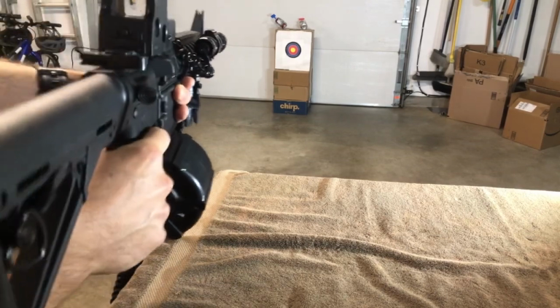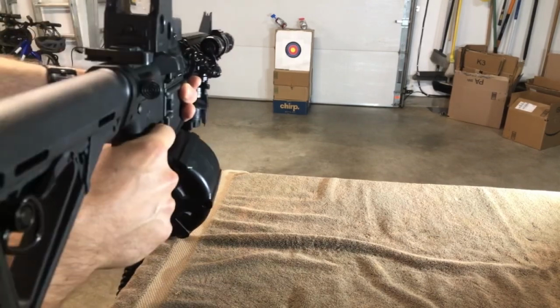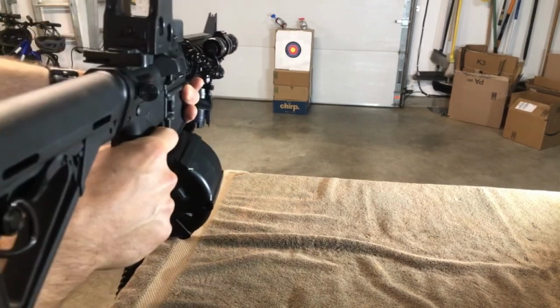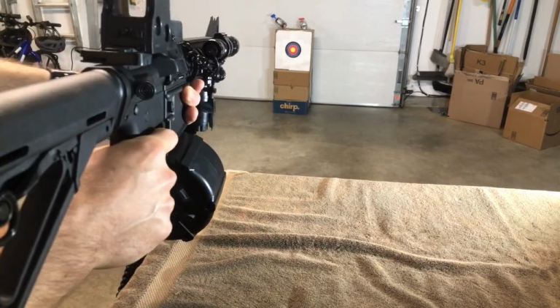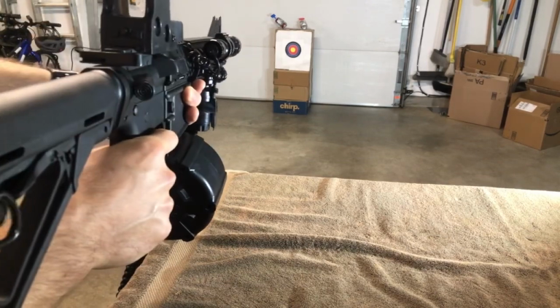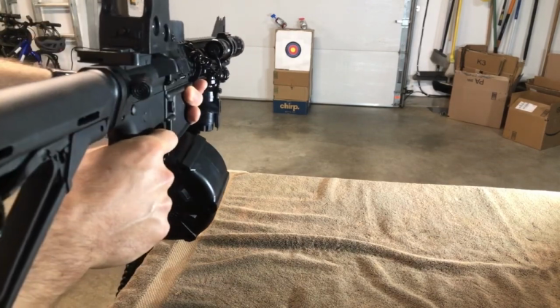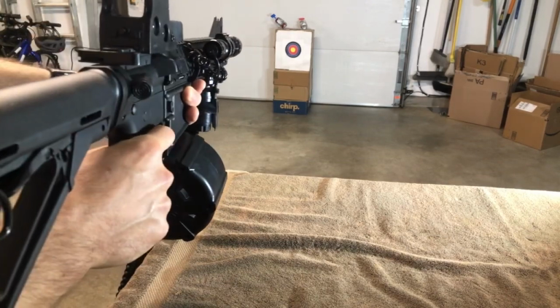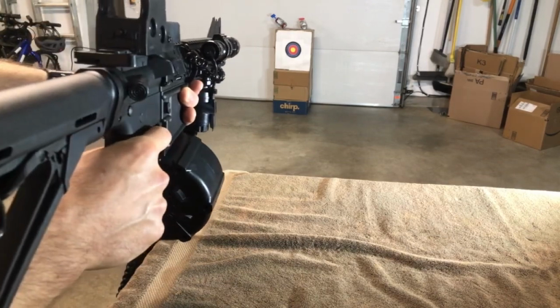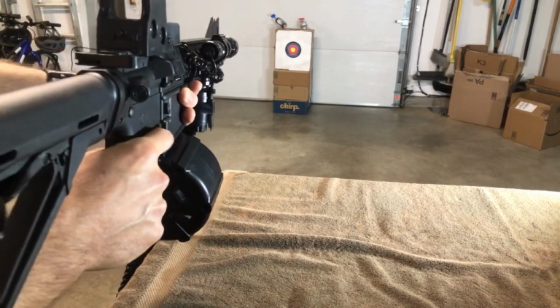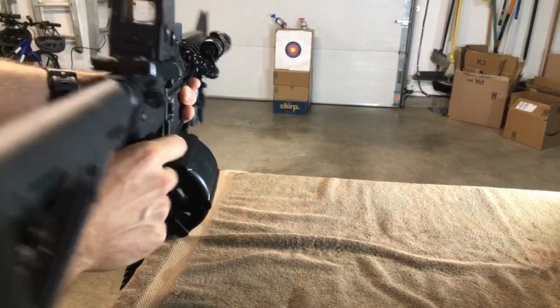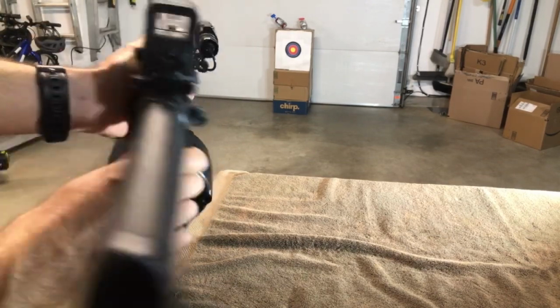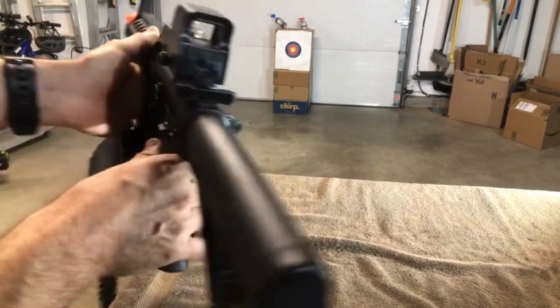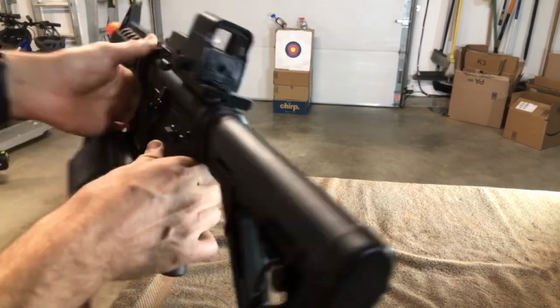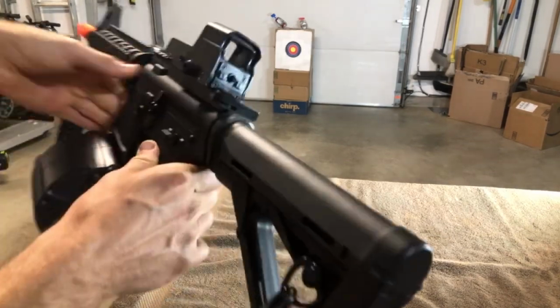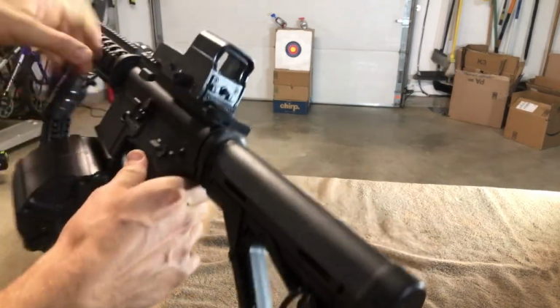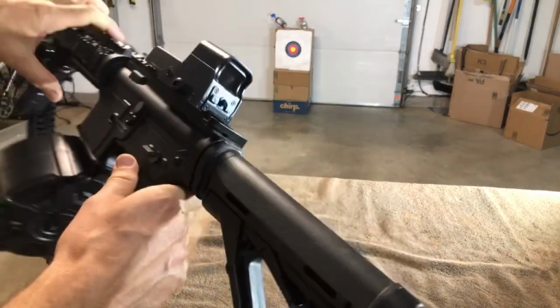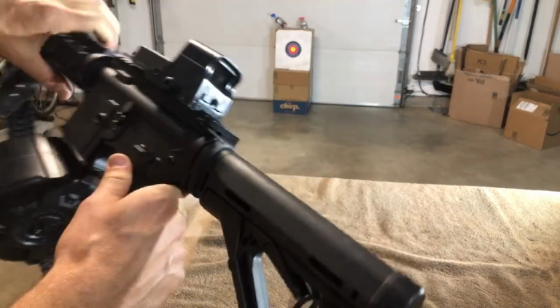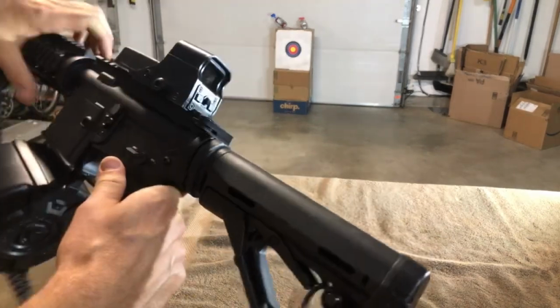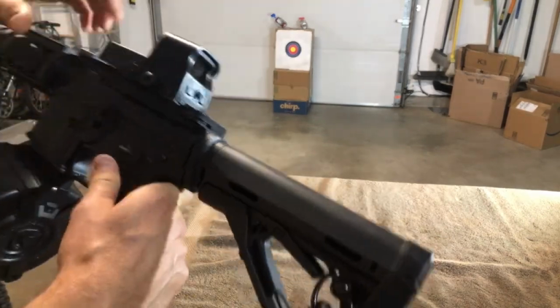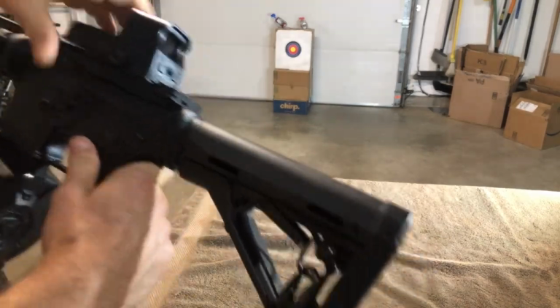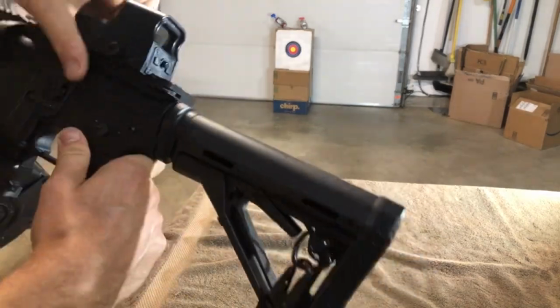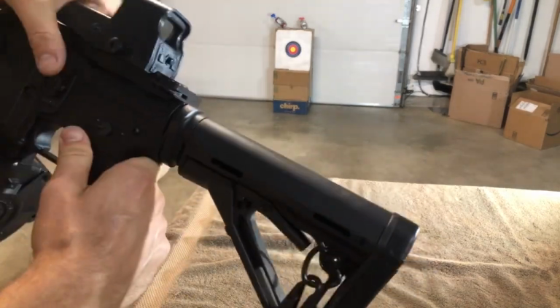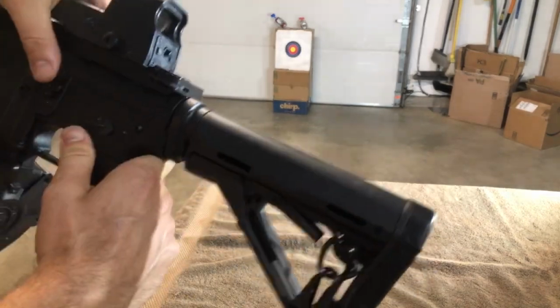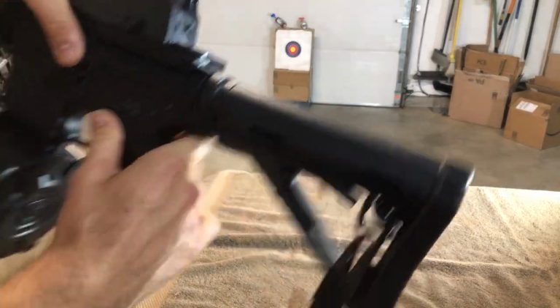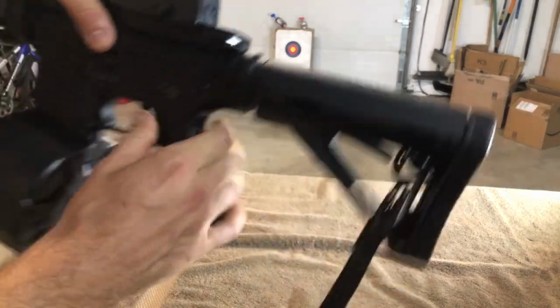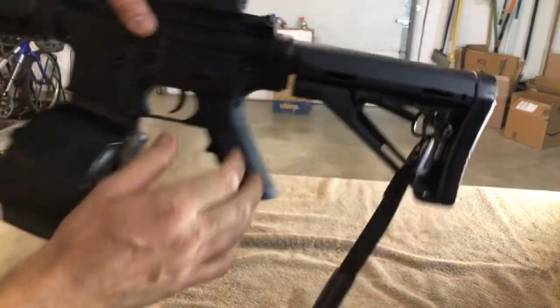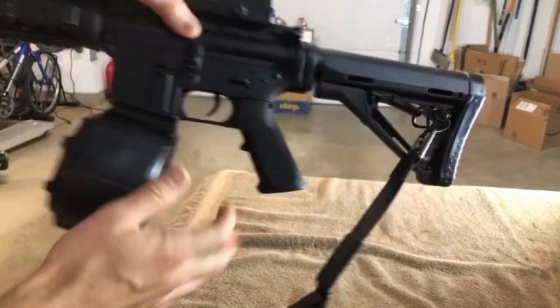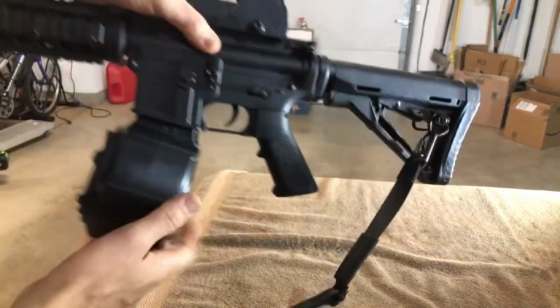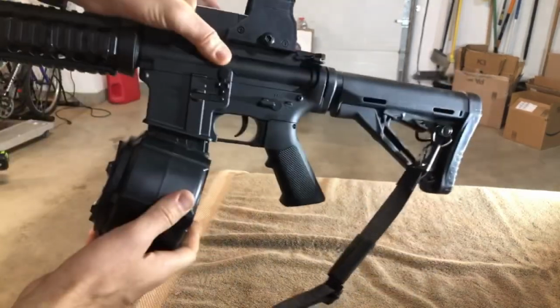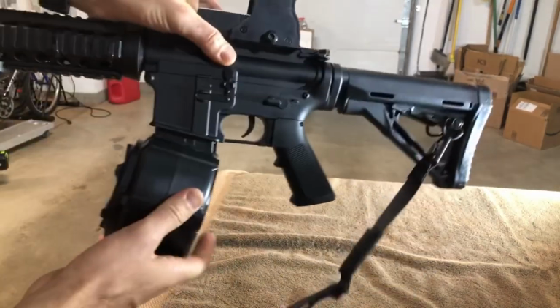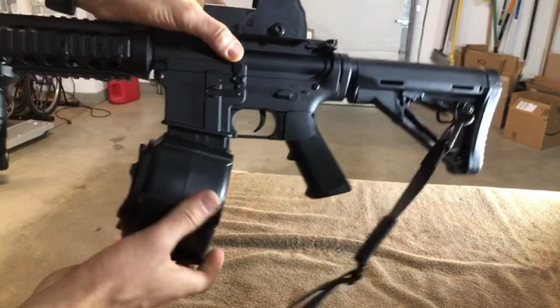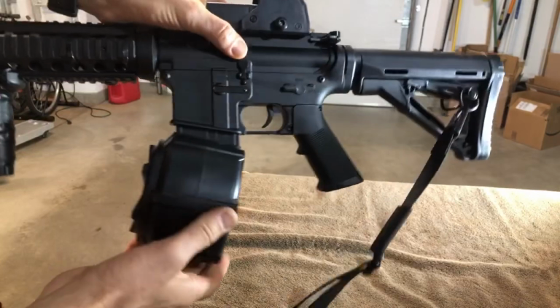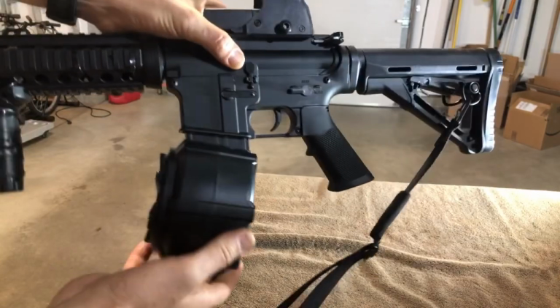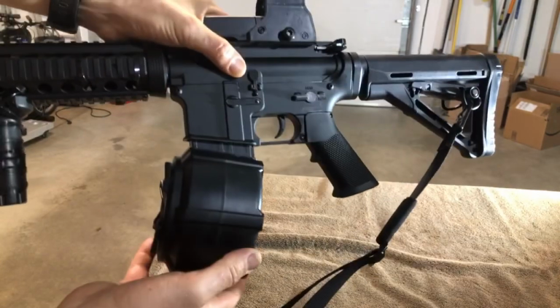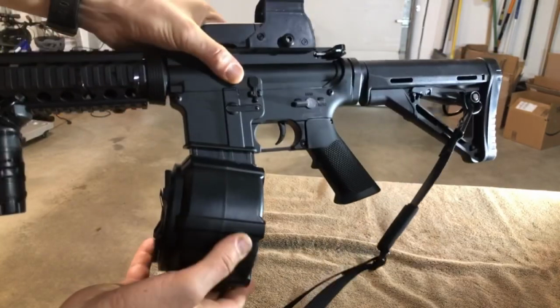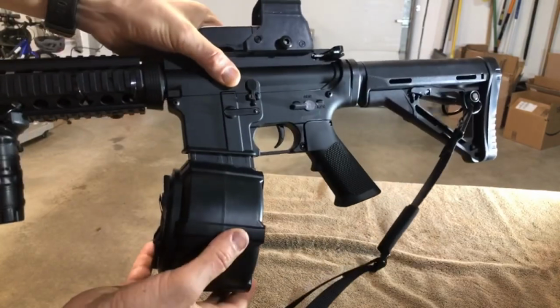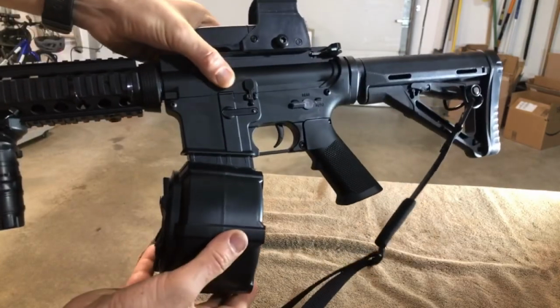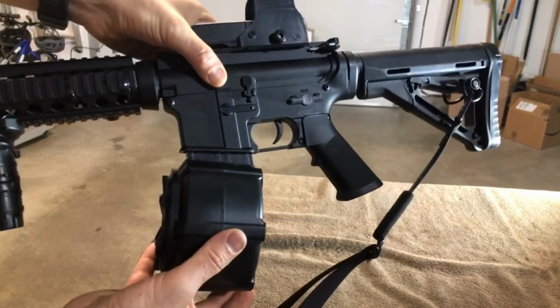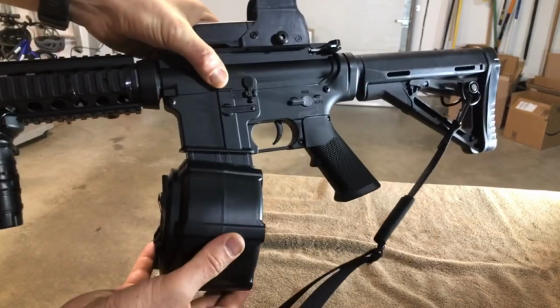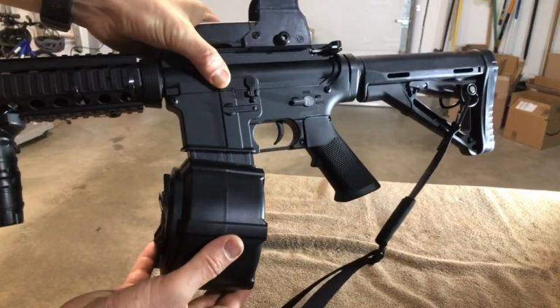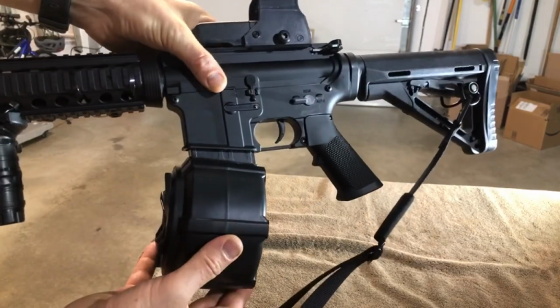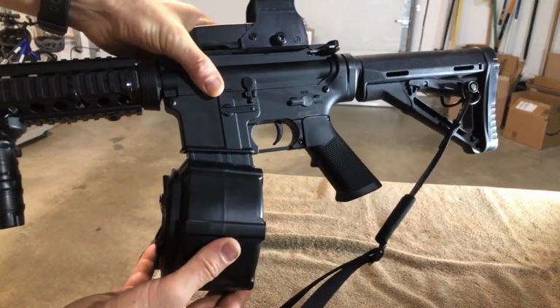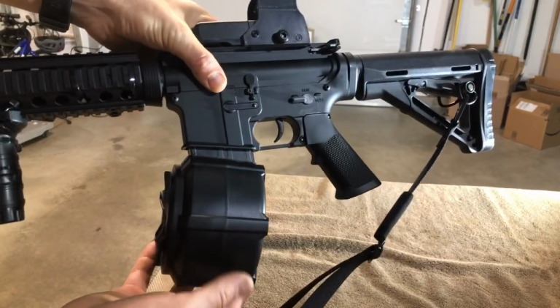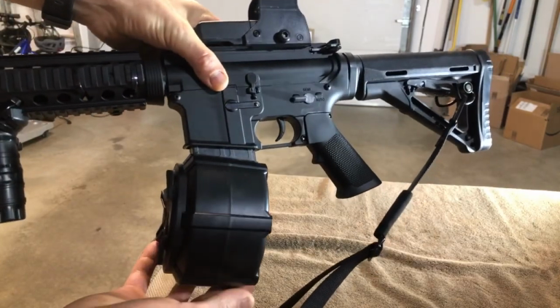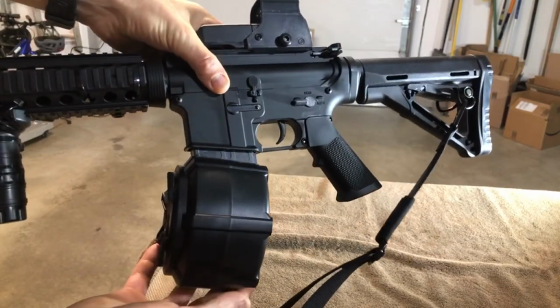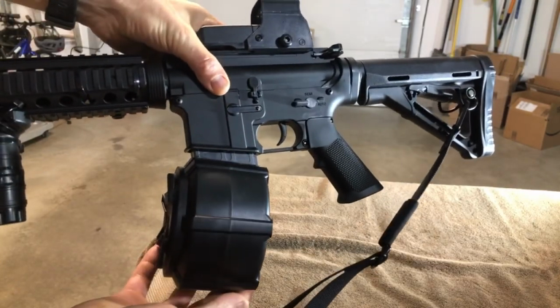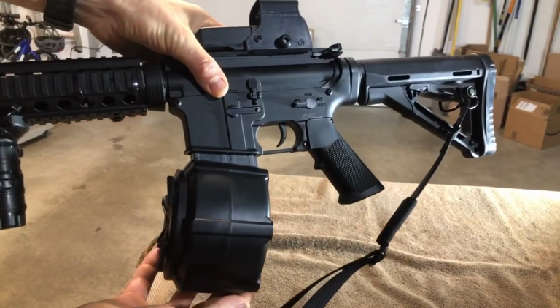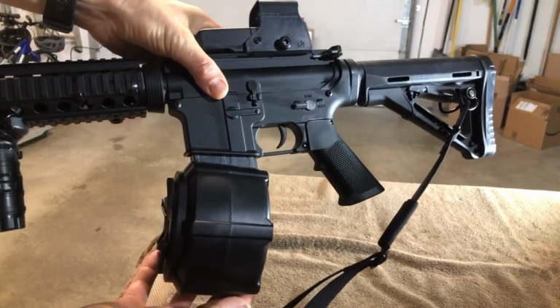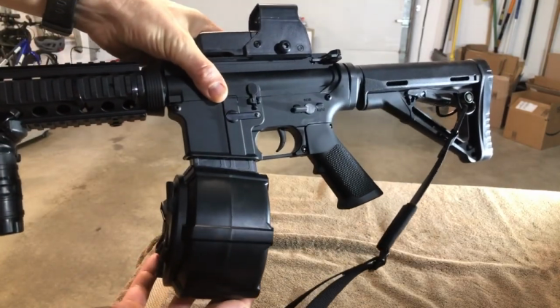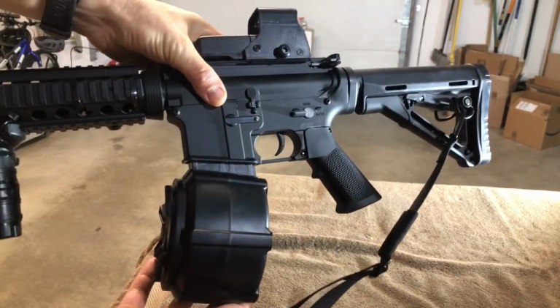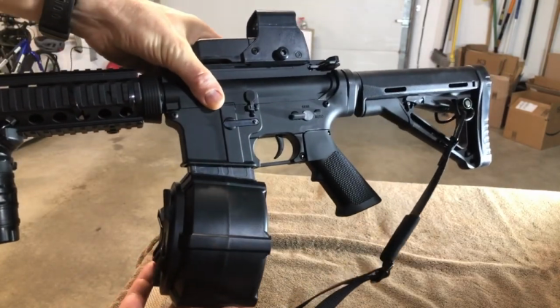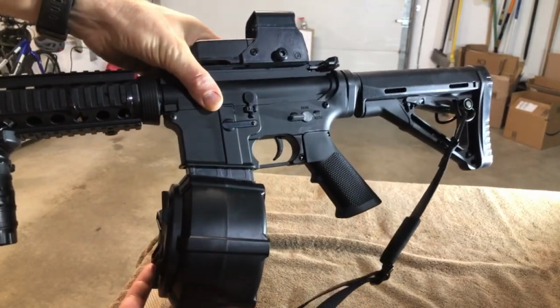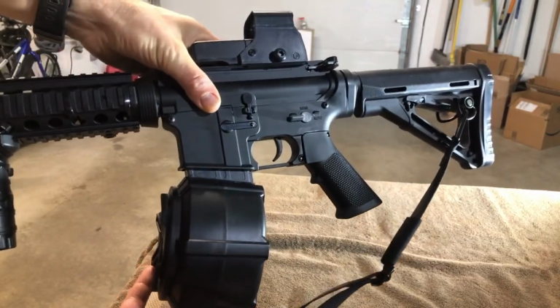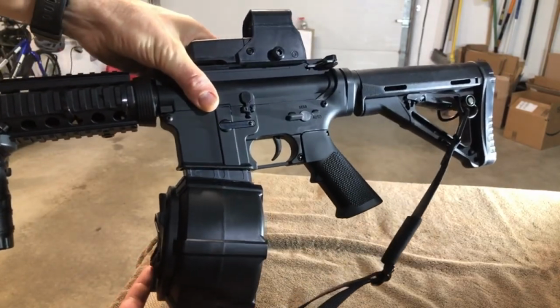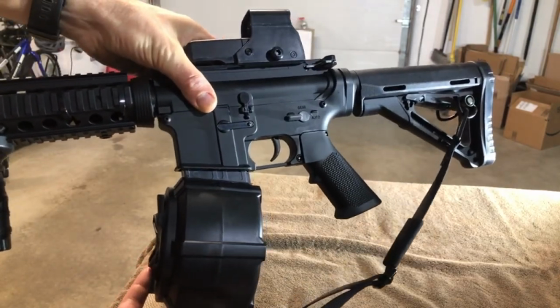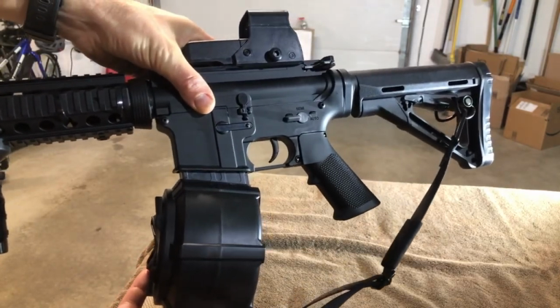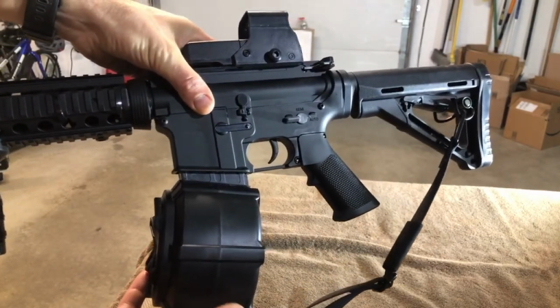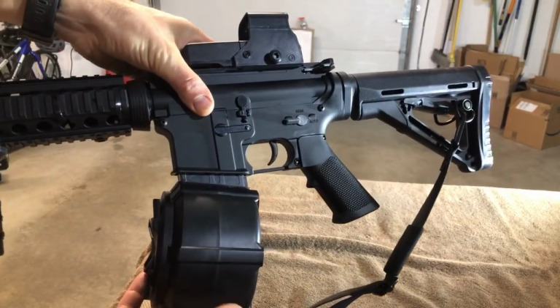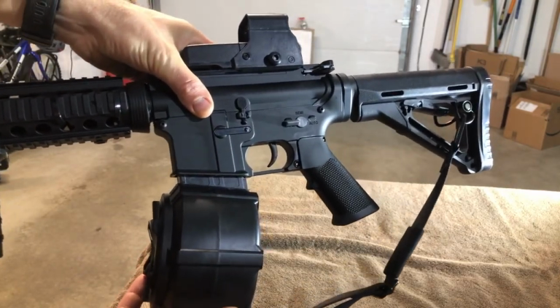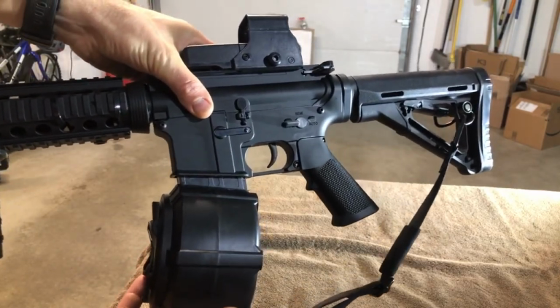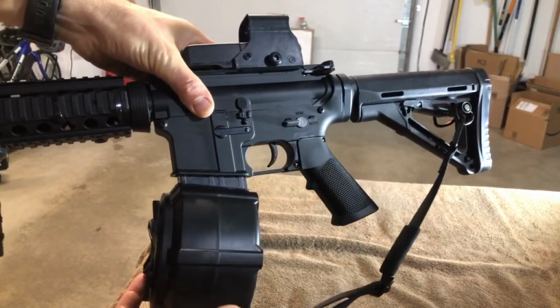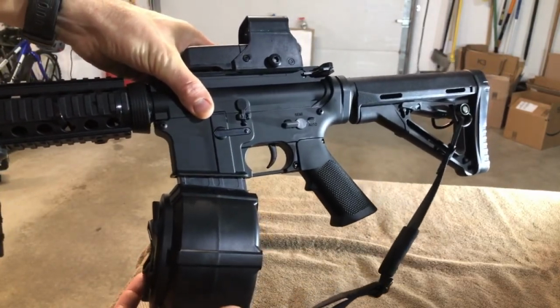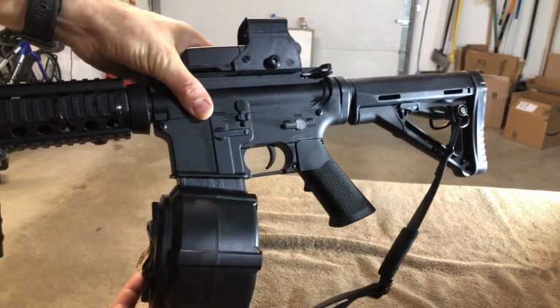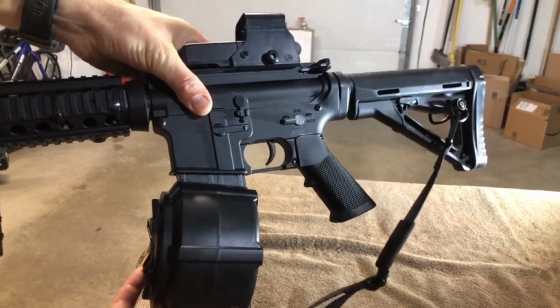Definitely shooting good. It's cool — really nice to have that drum magazine so you can carry a lot more gel balls.